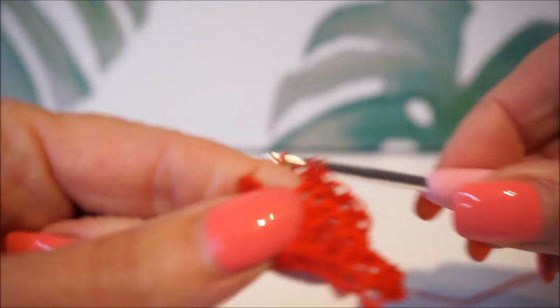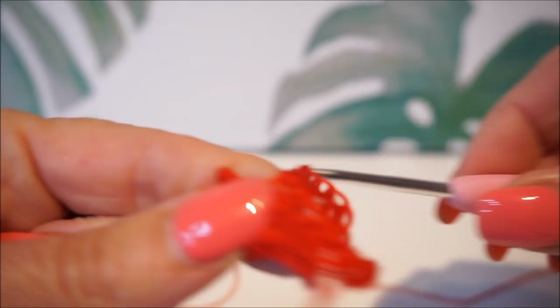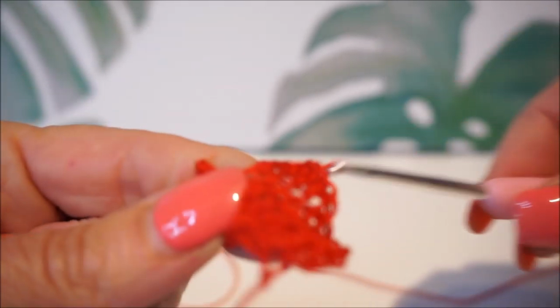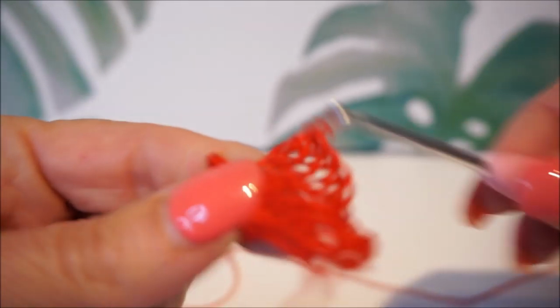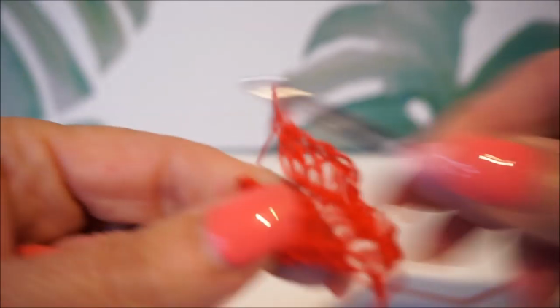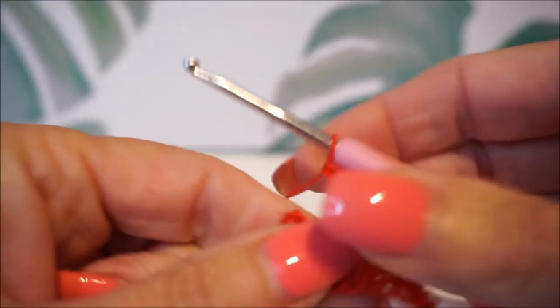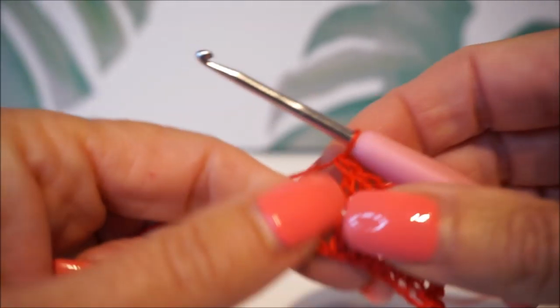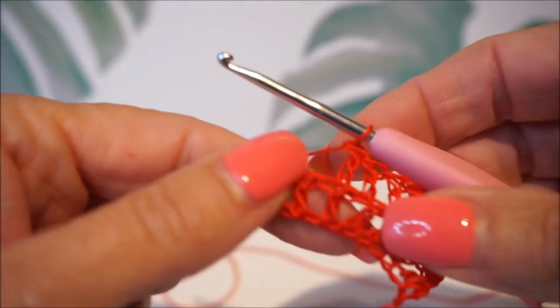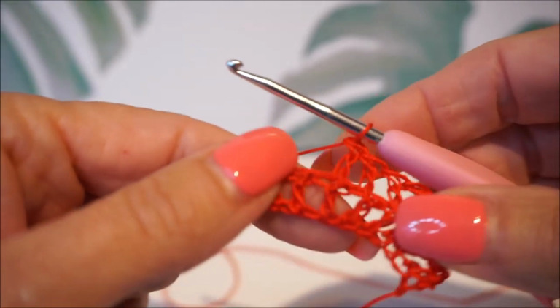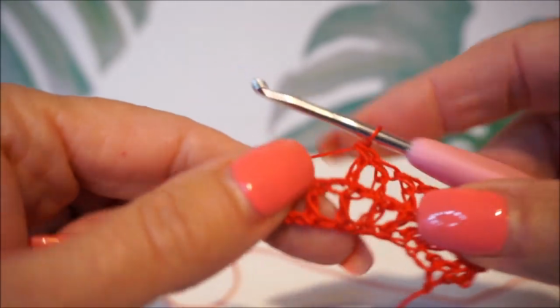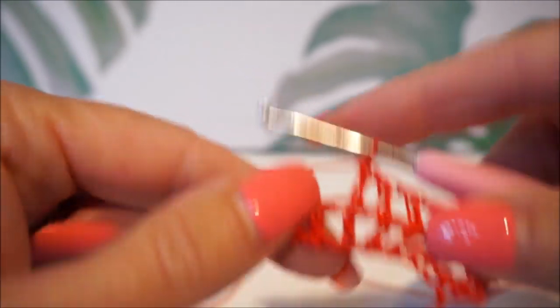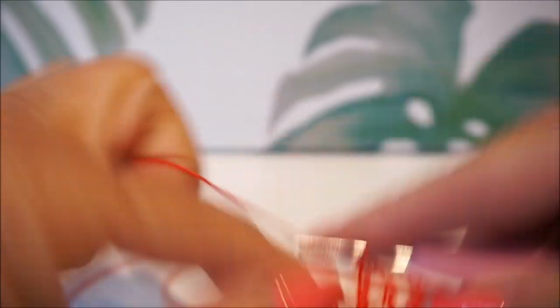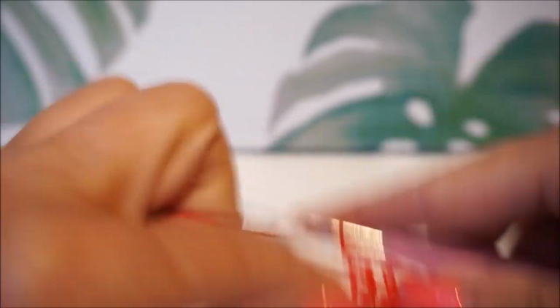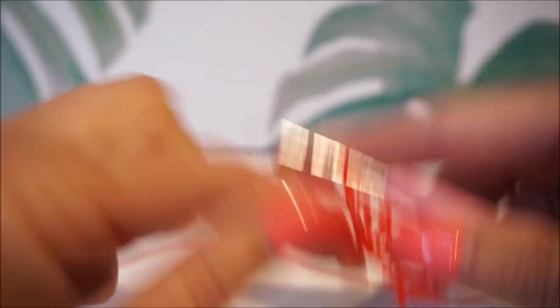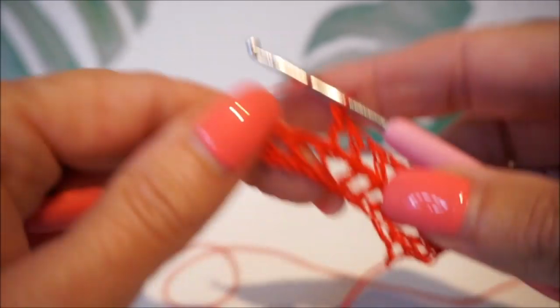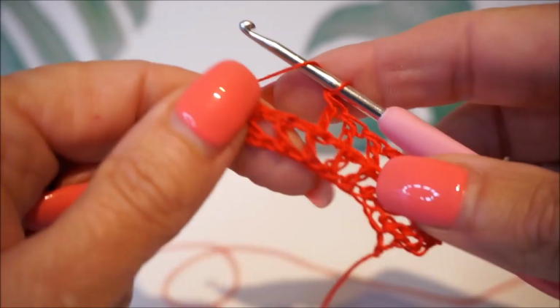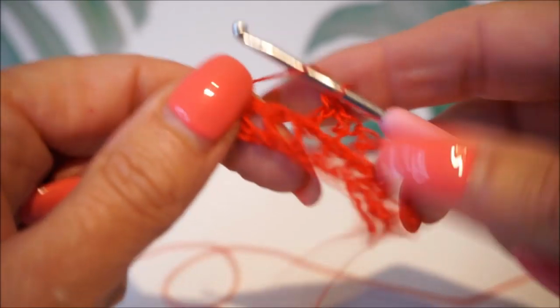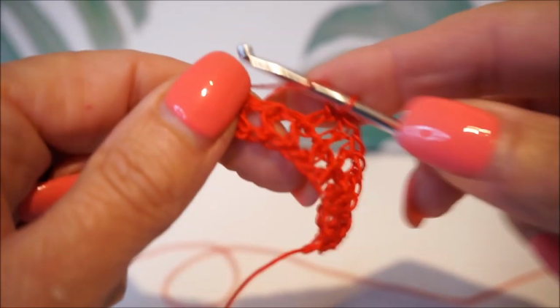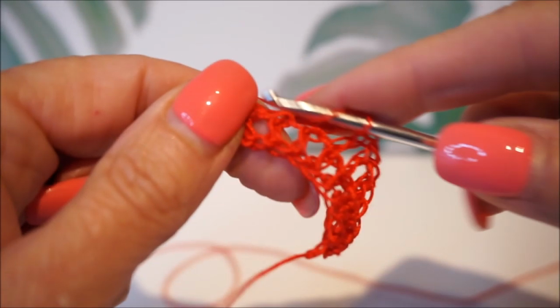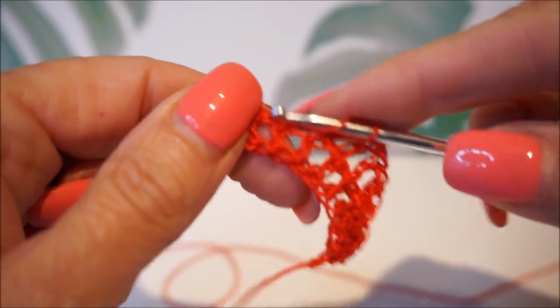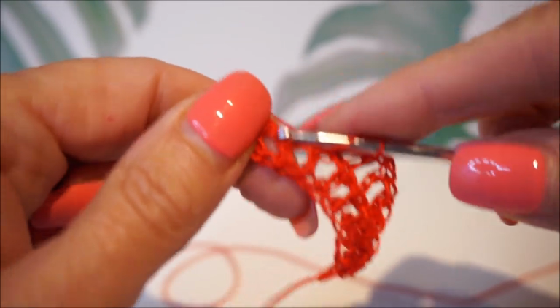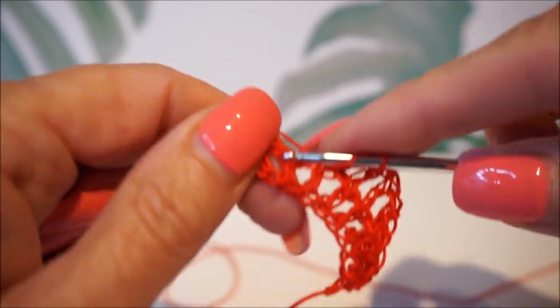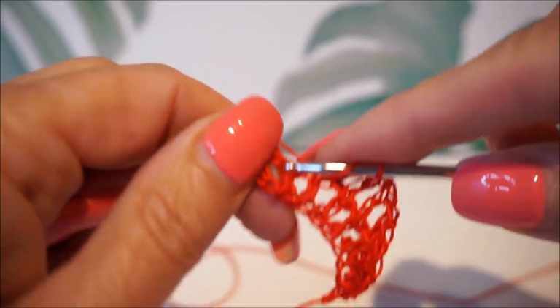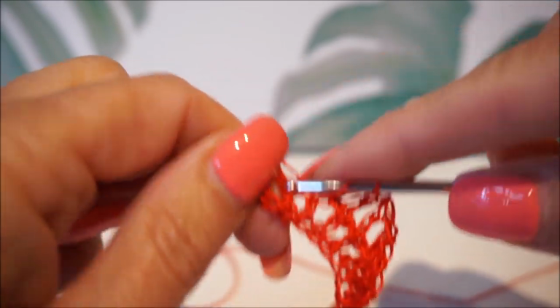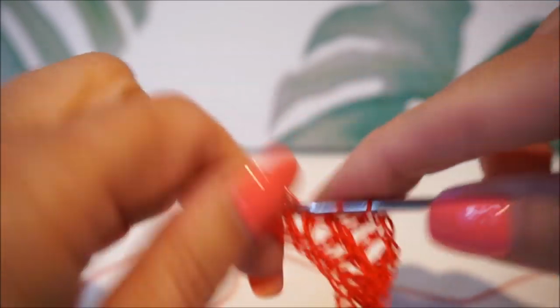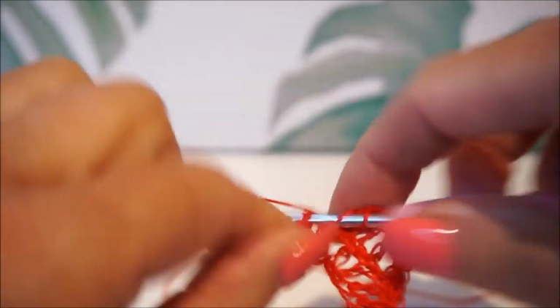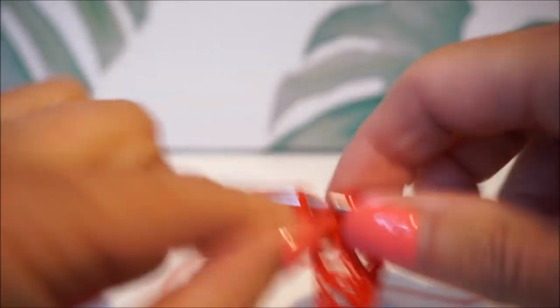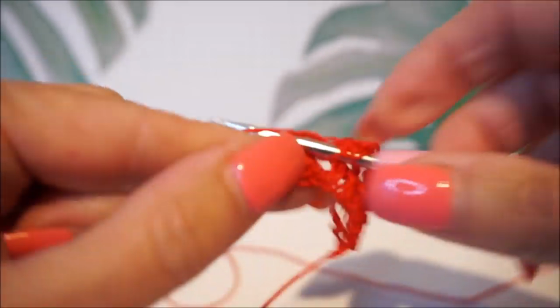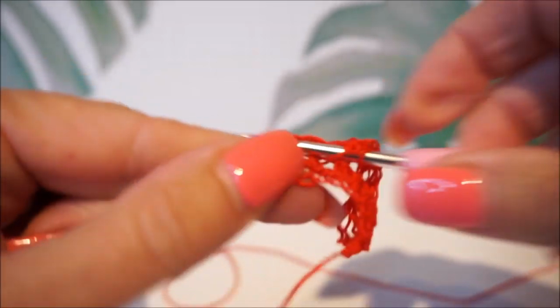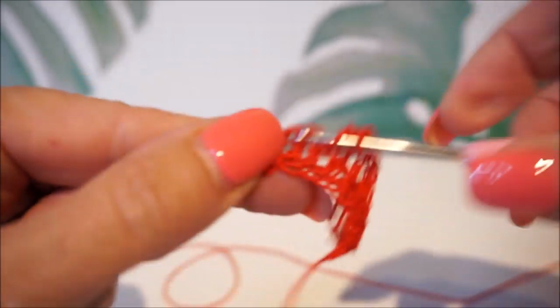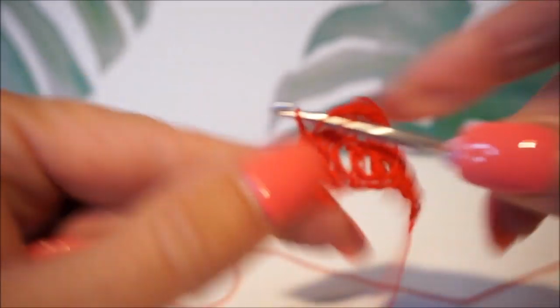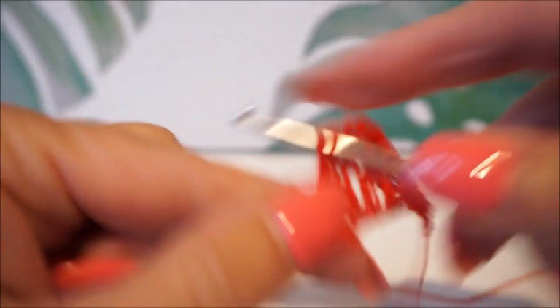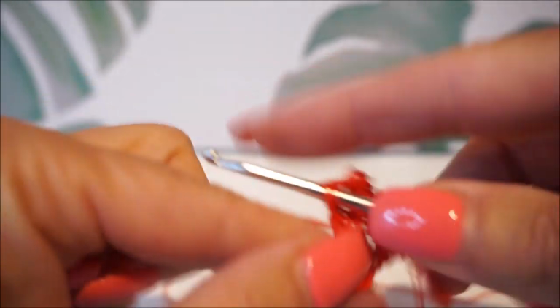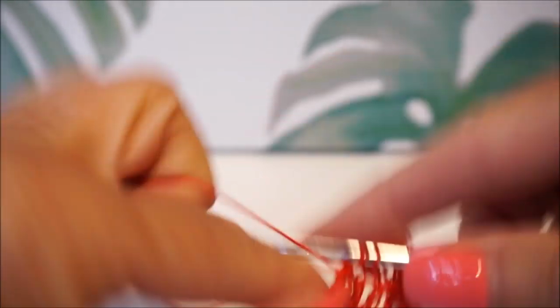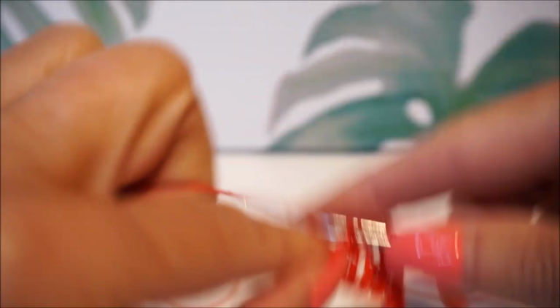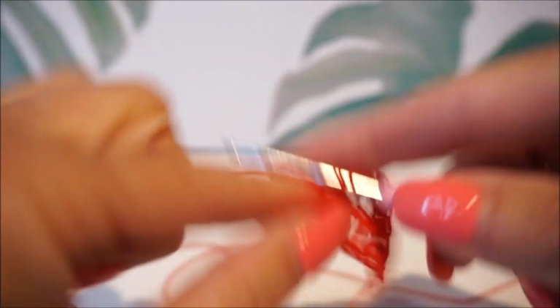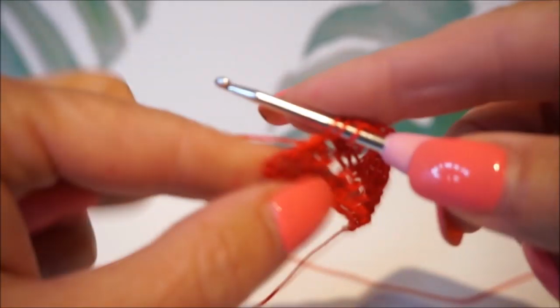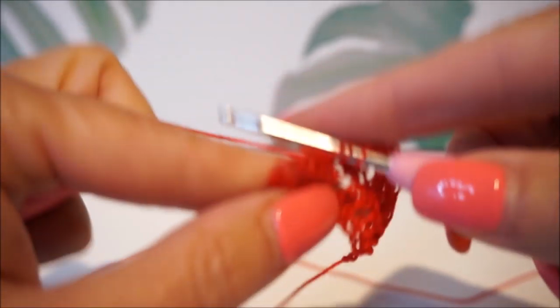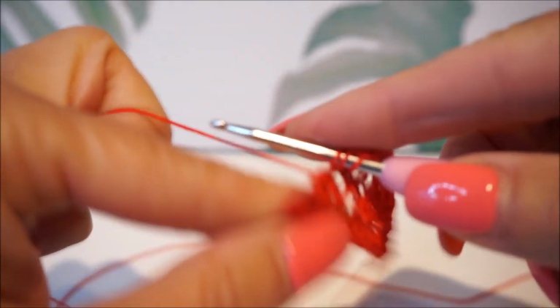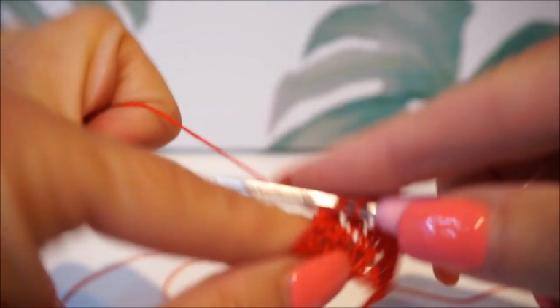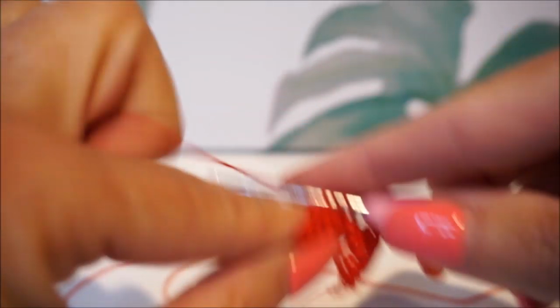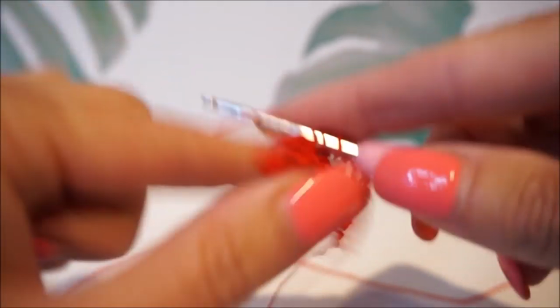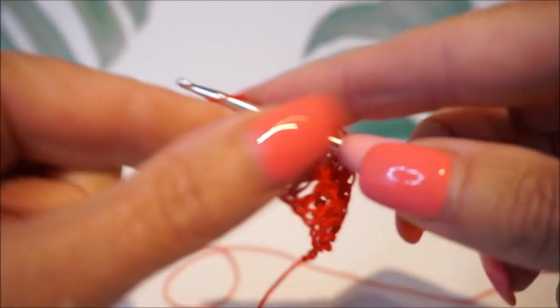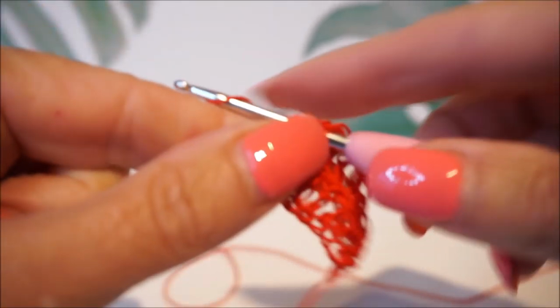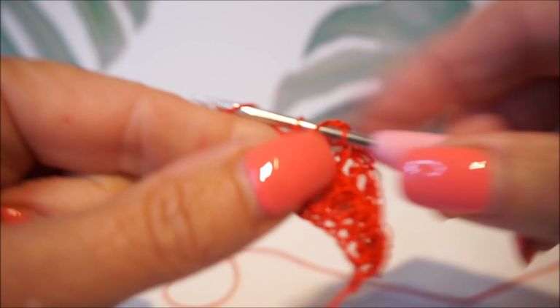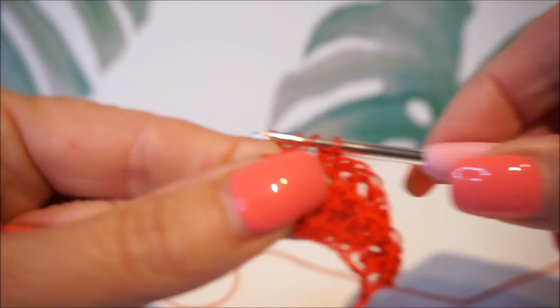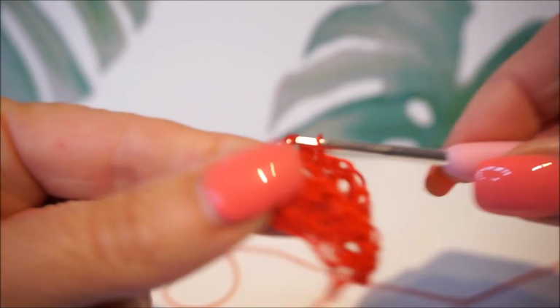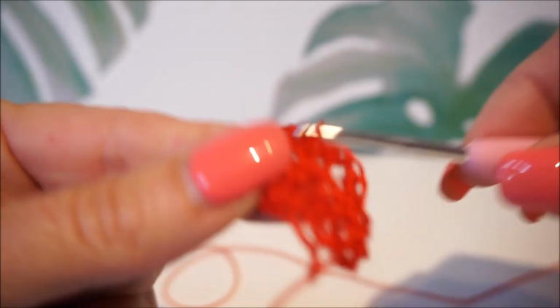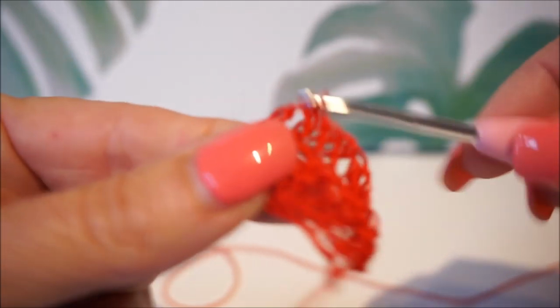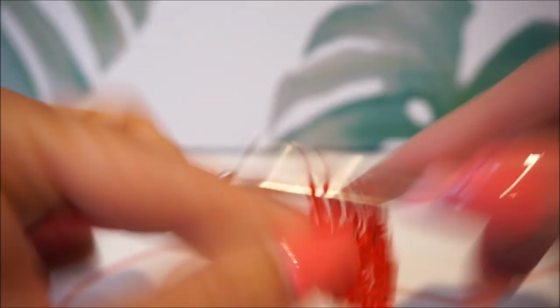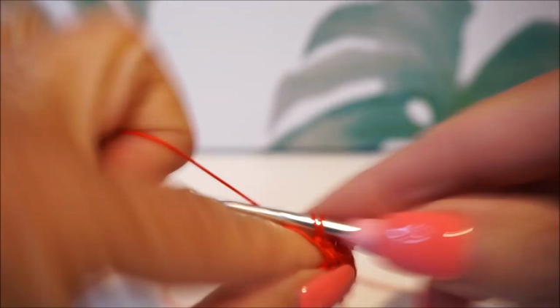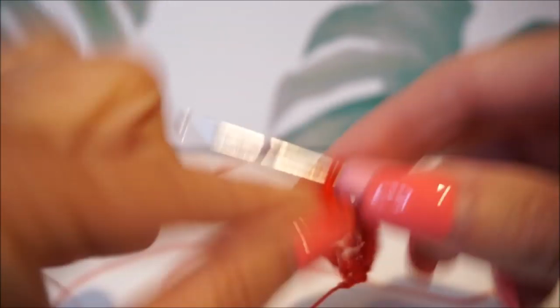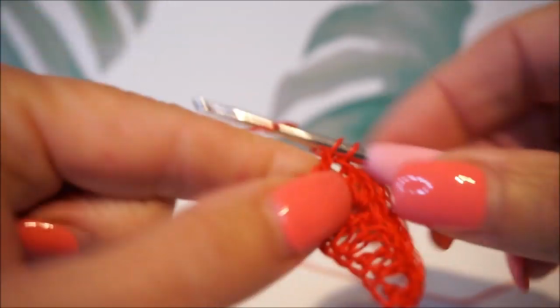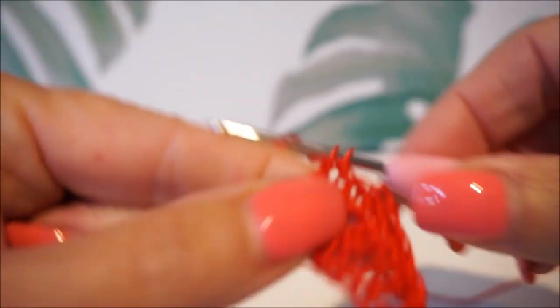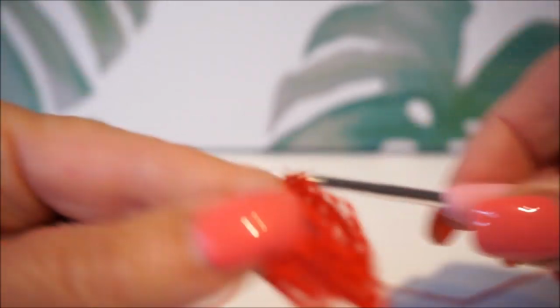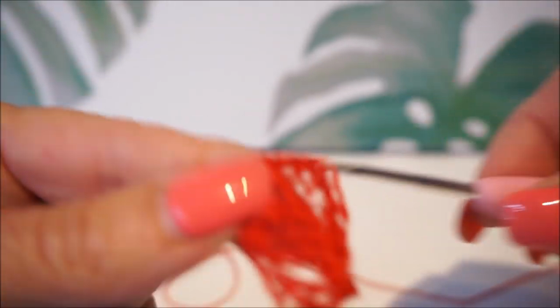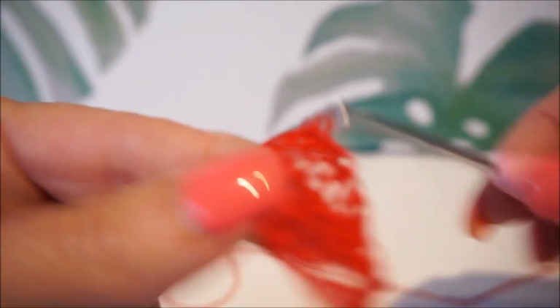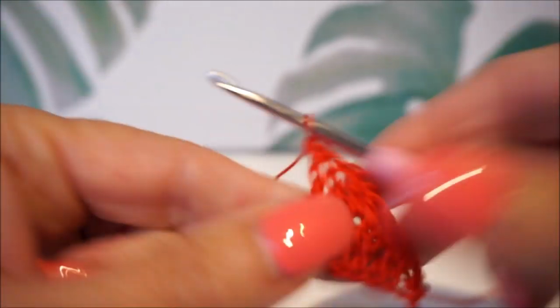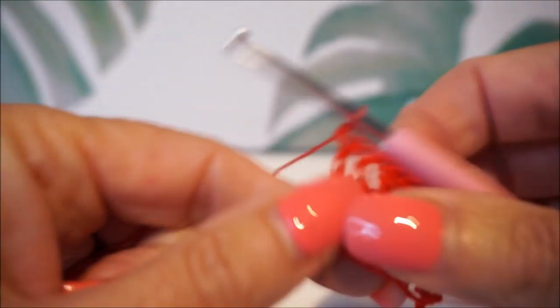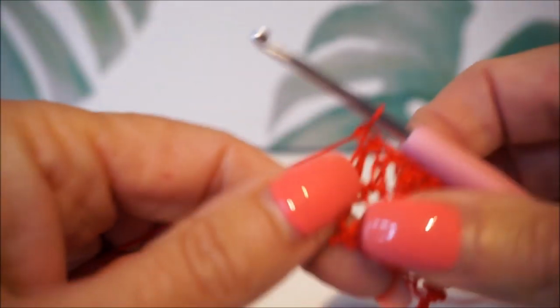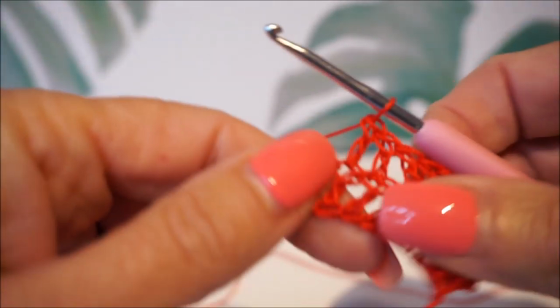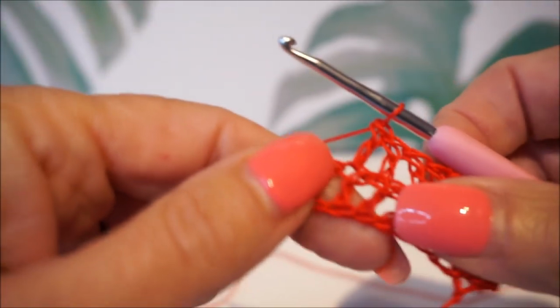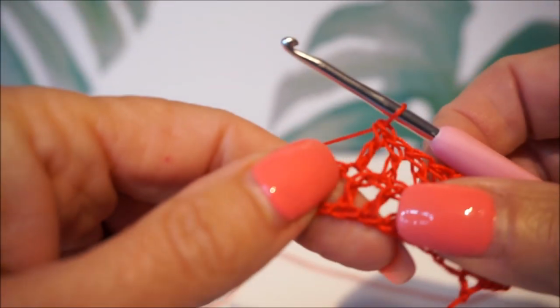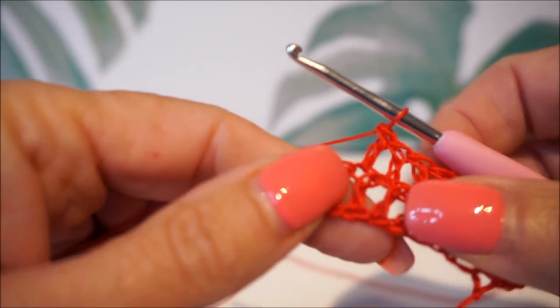I sometimes had a crochet hook in my hand that was very good.